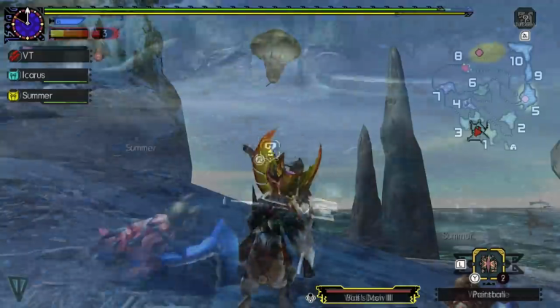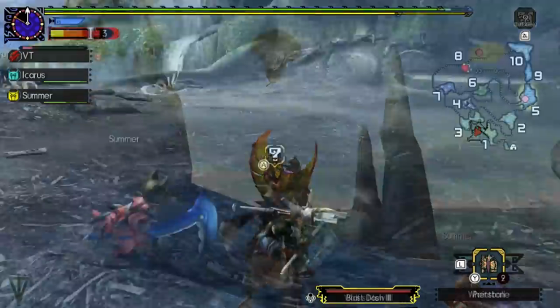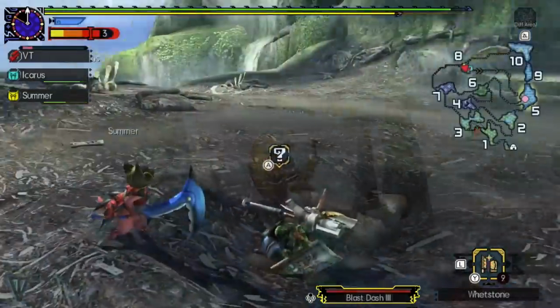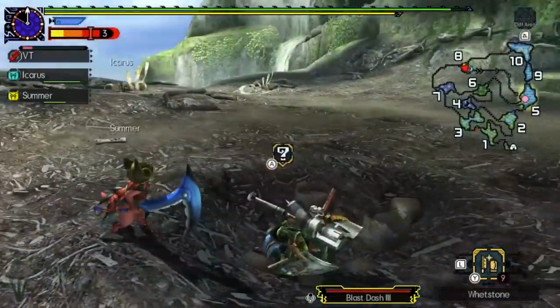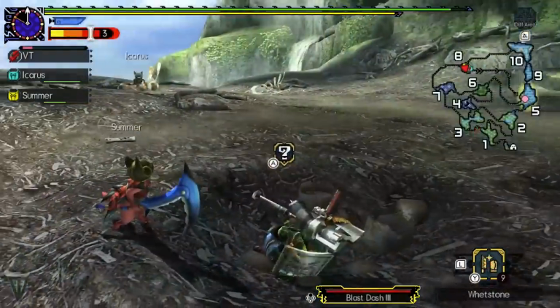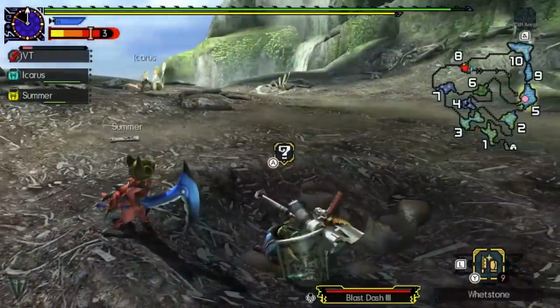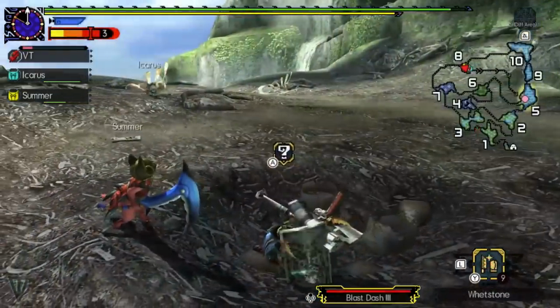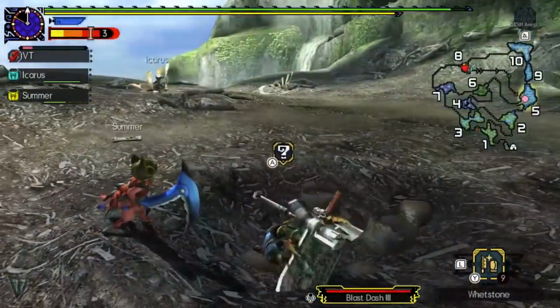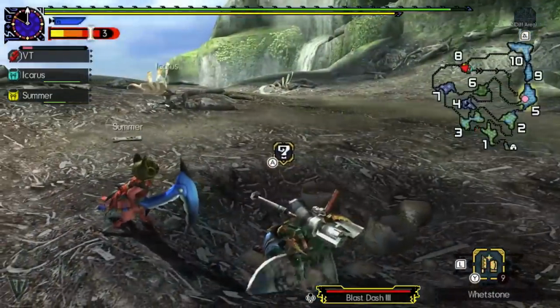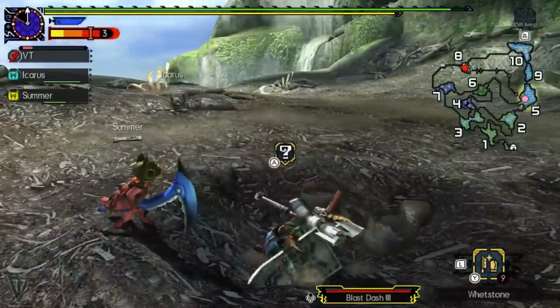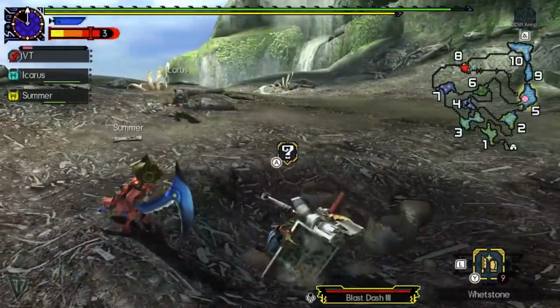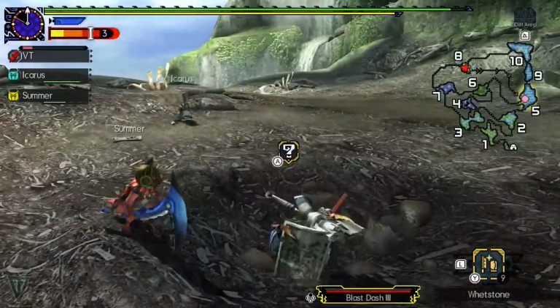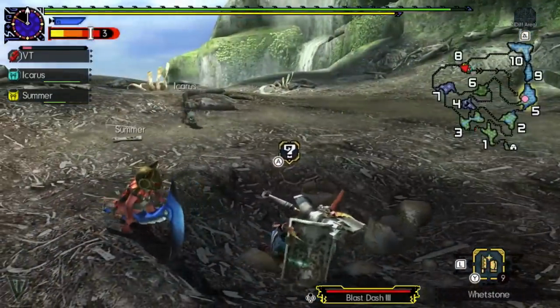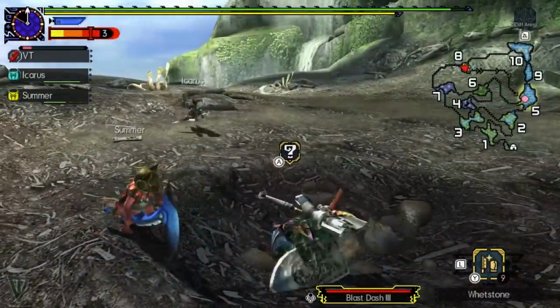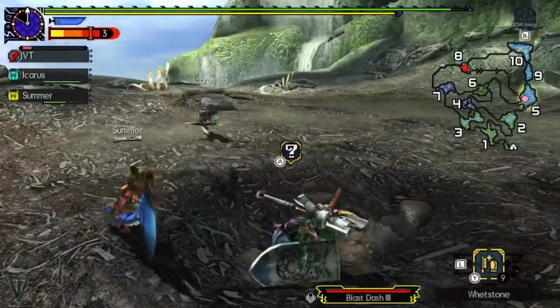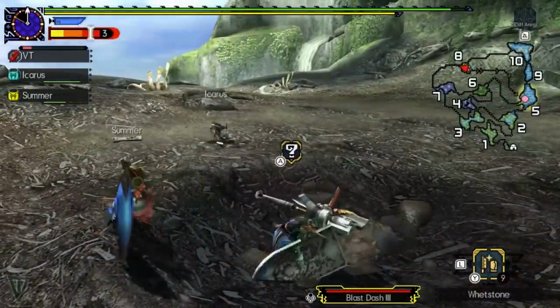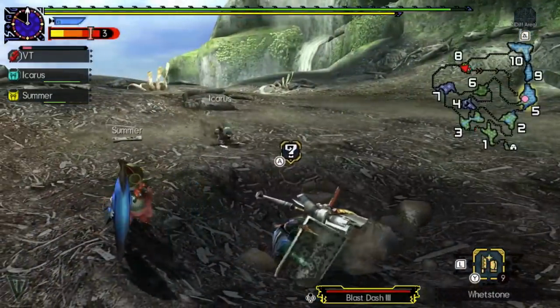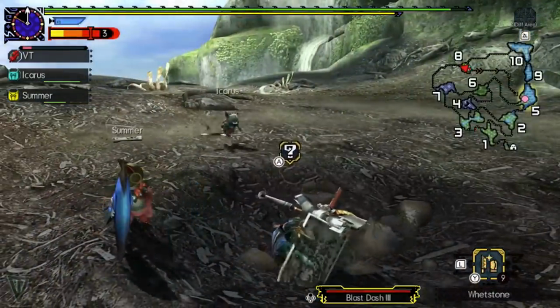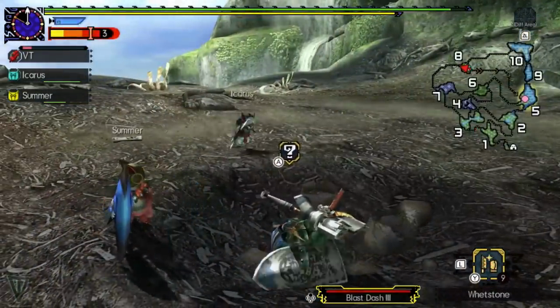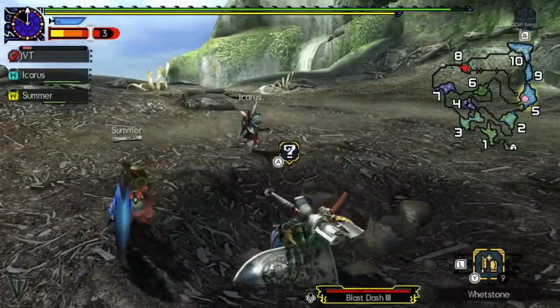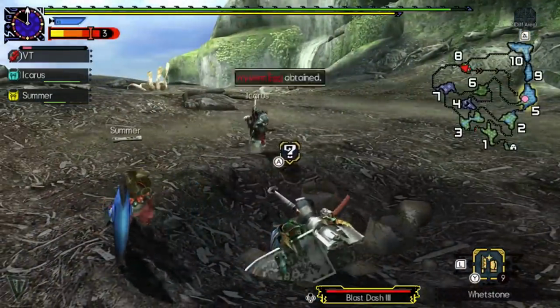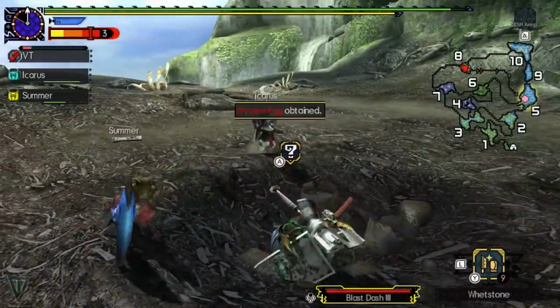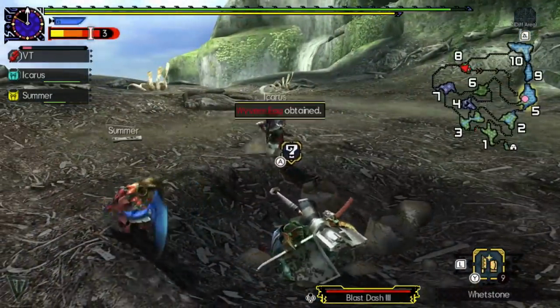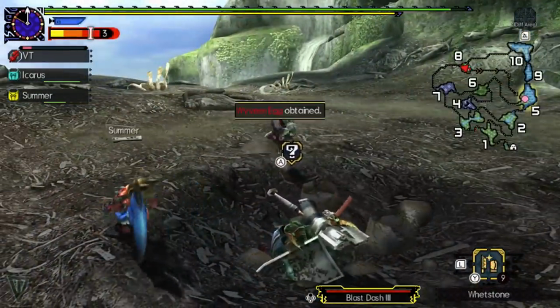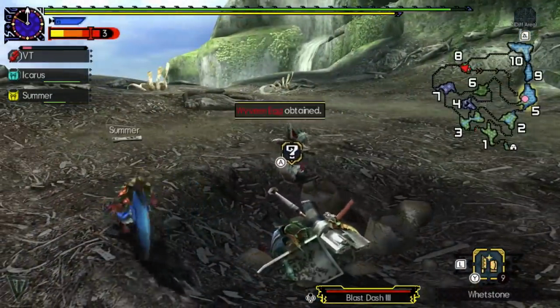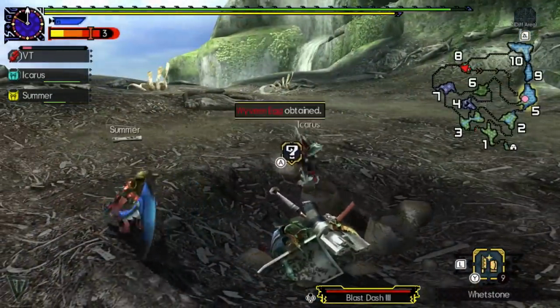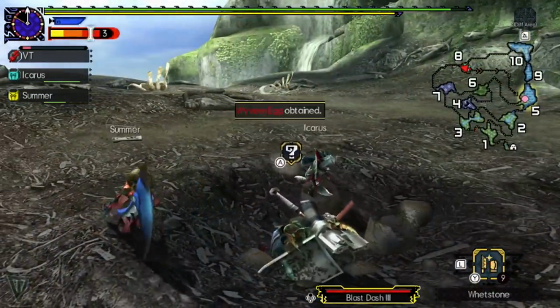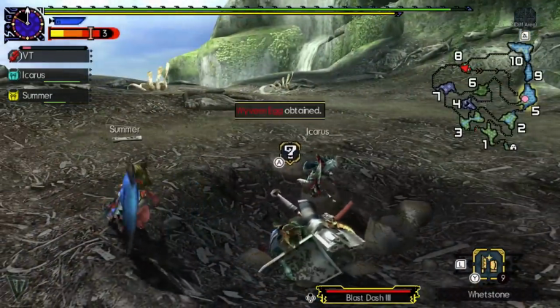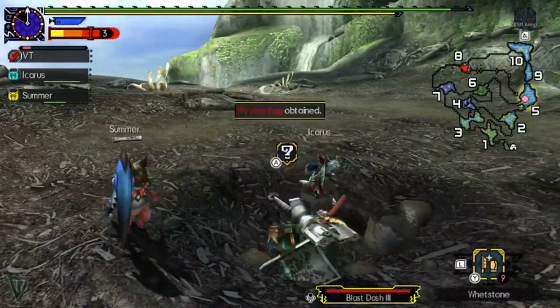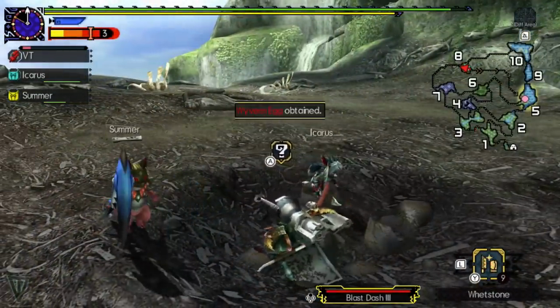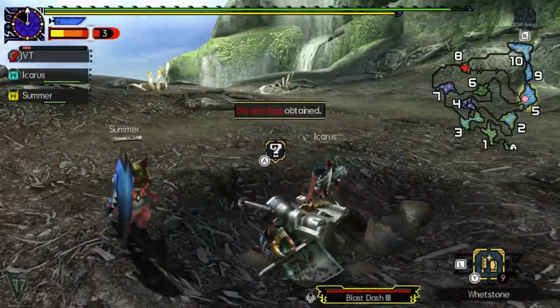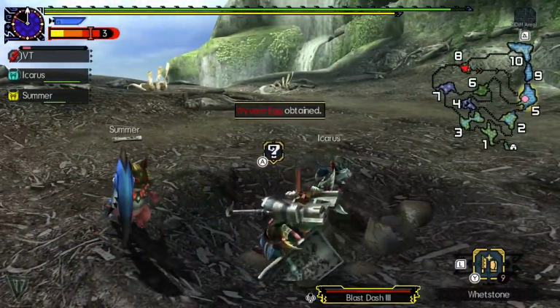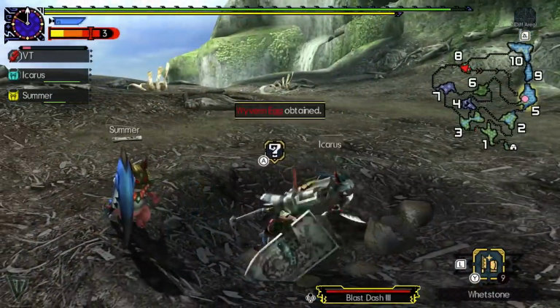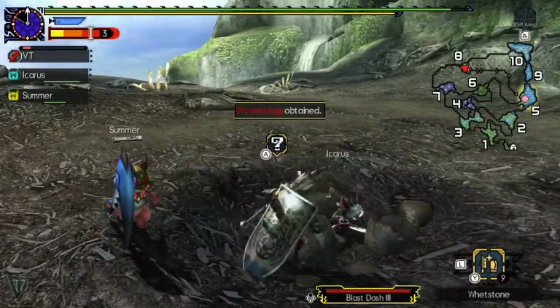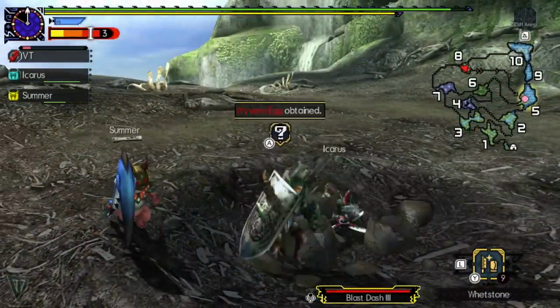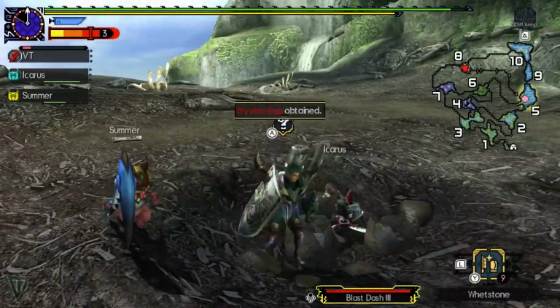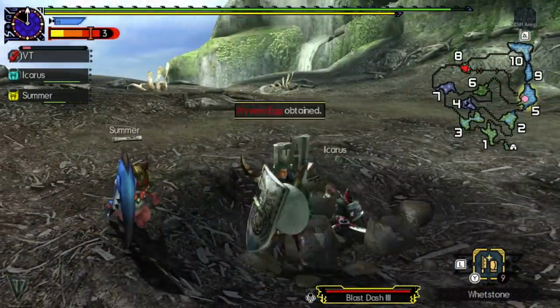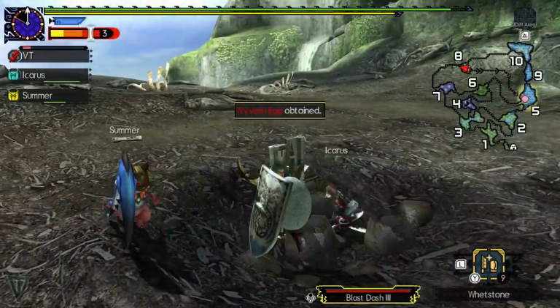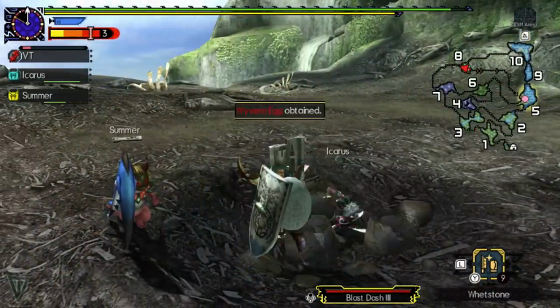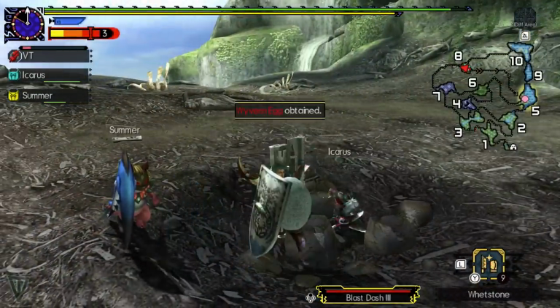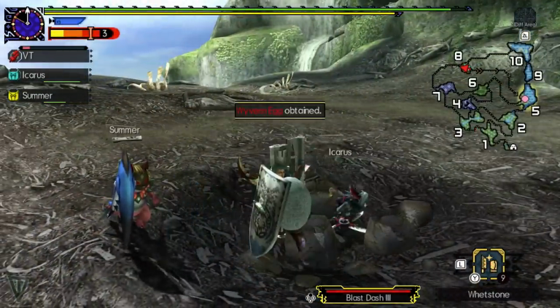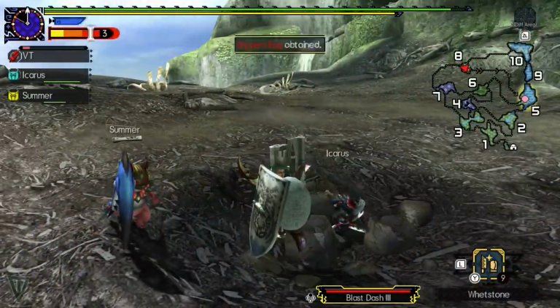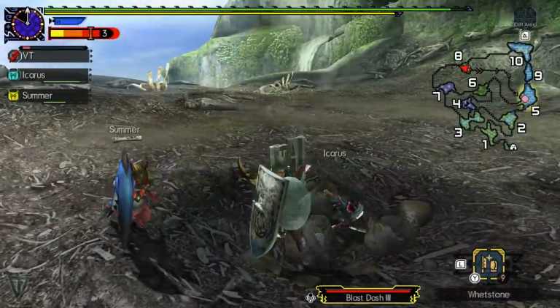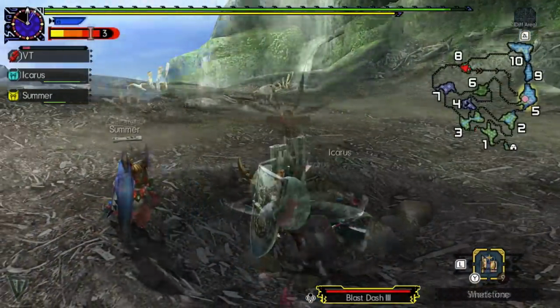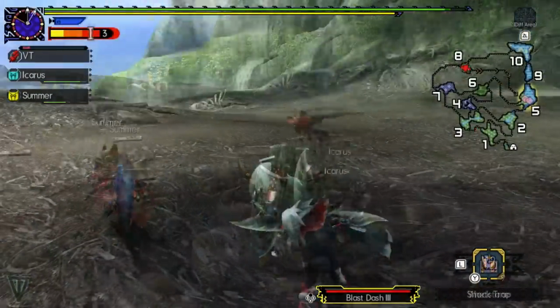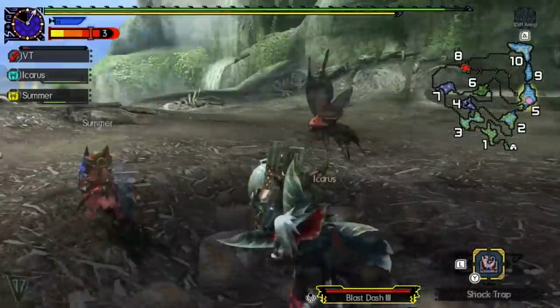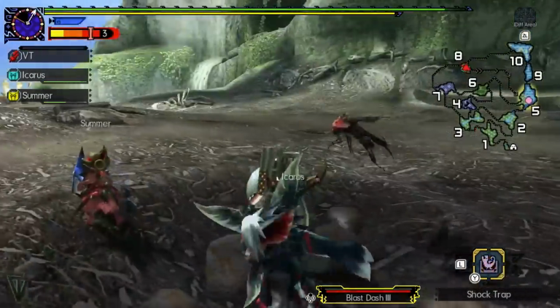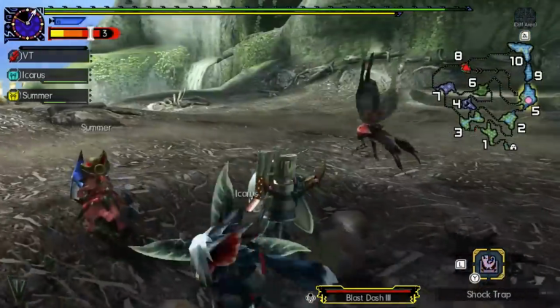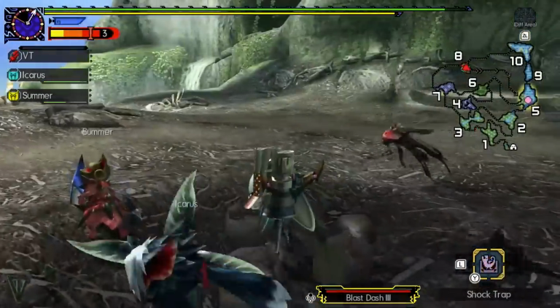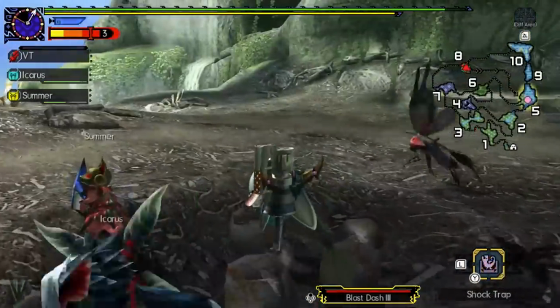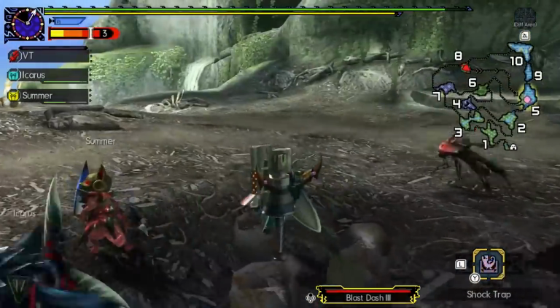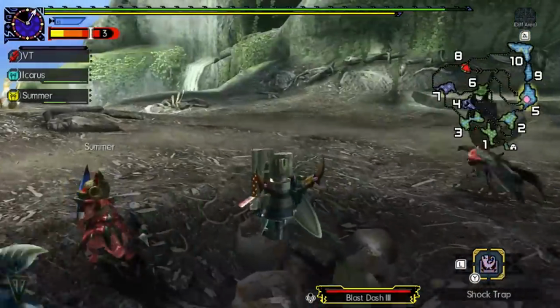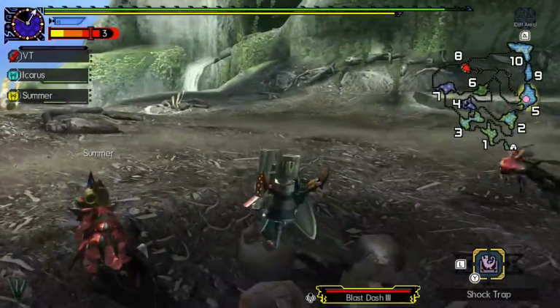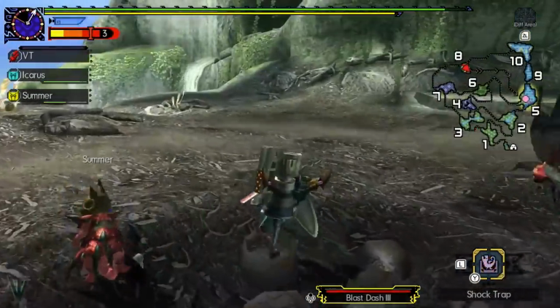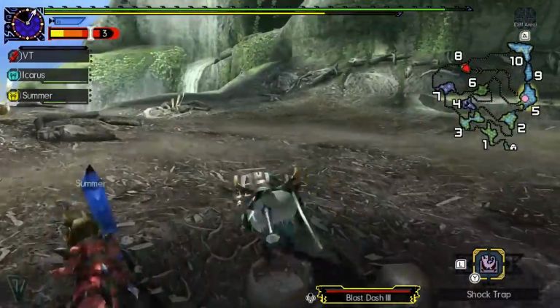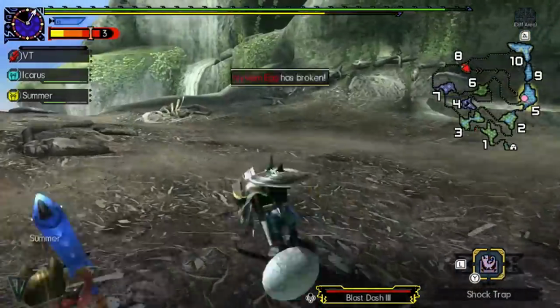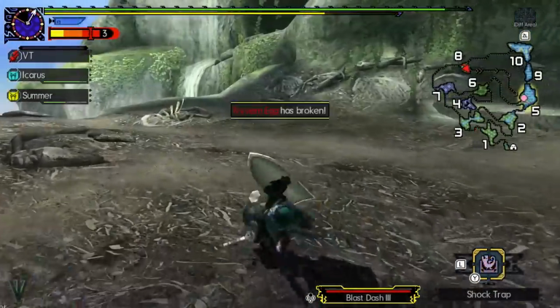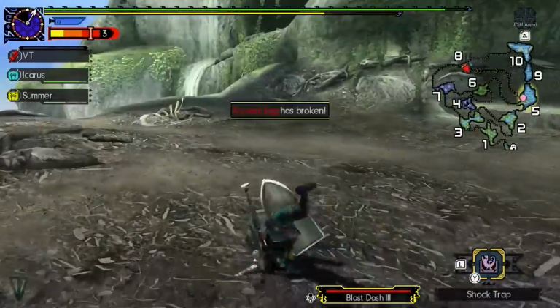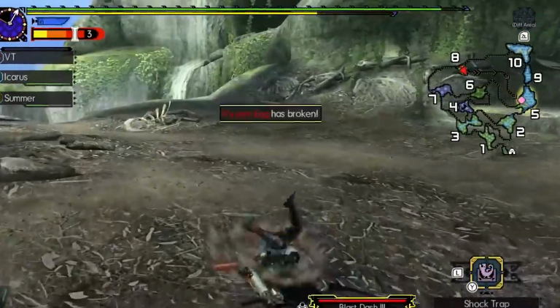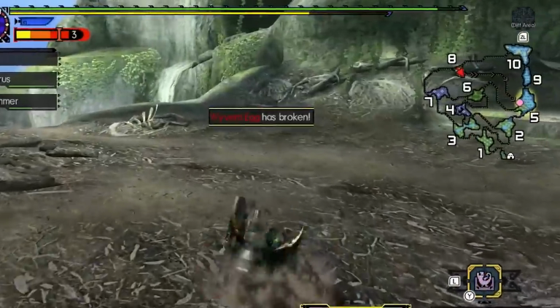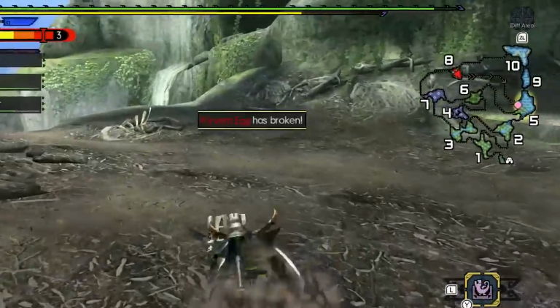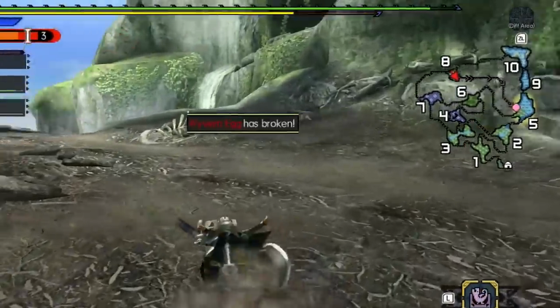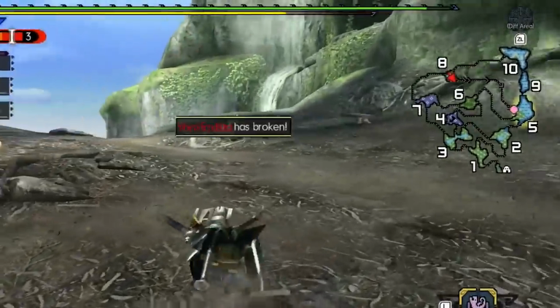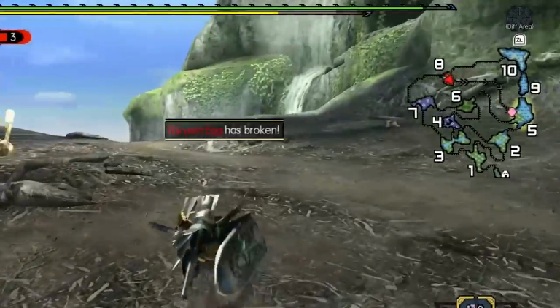Don't want to chase a monster around? Certain monsters like Rathalos and Rathian will come to you if you pick up a wyvern egg in an area.